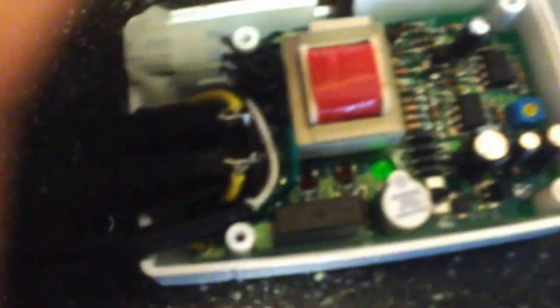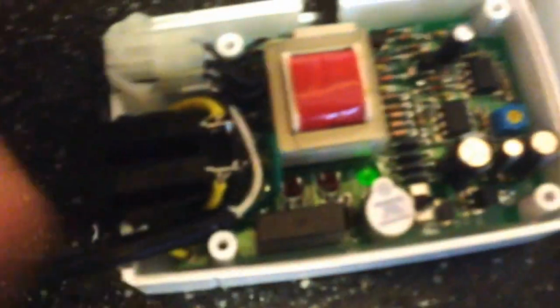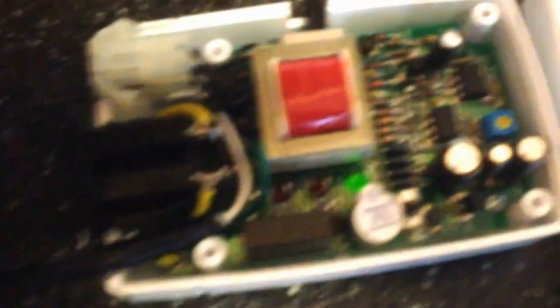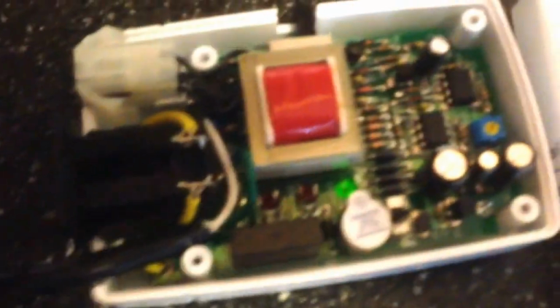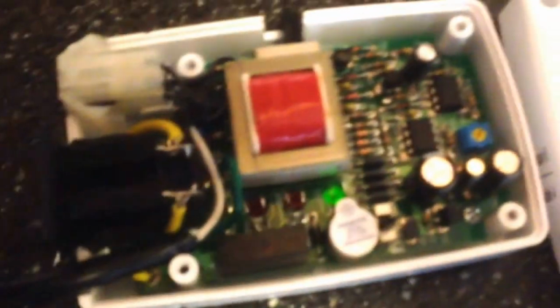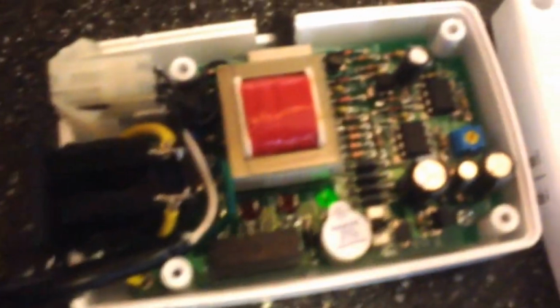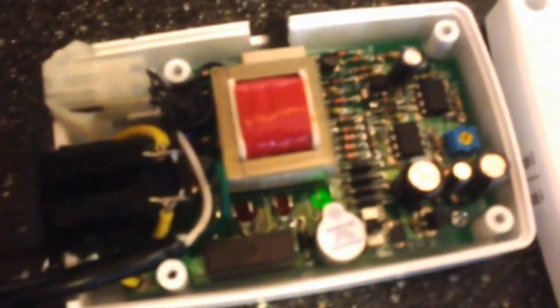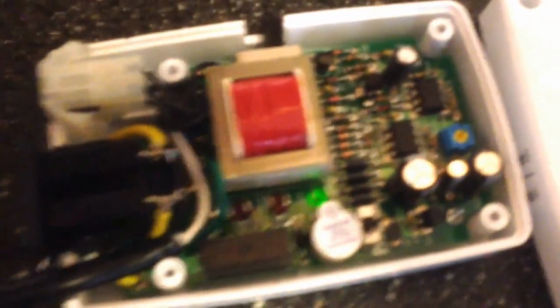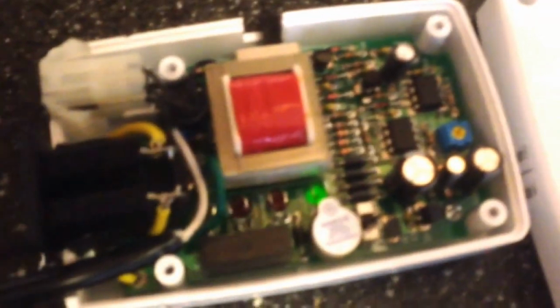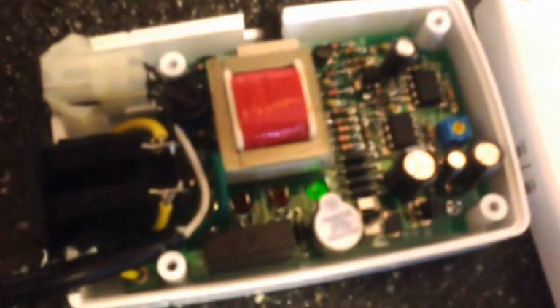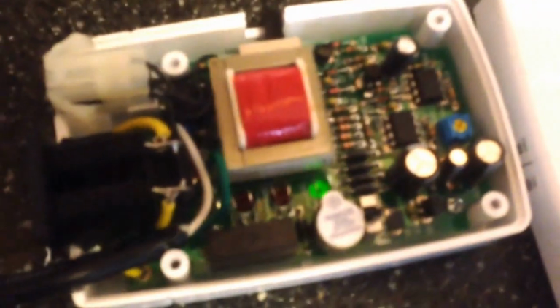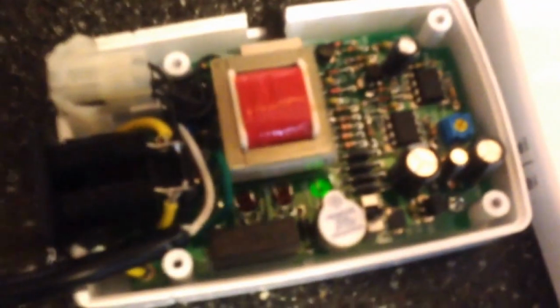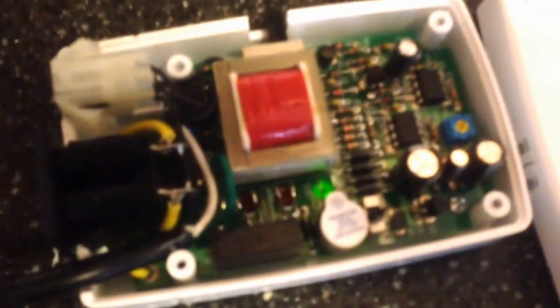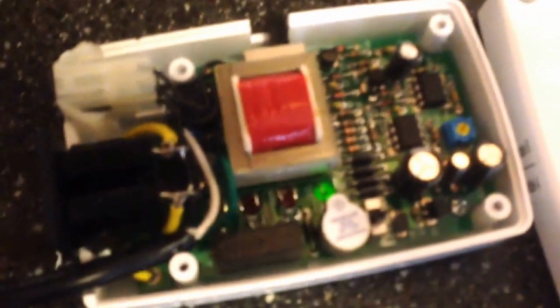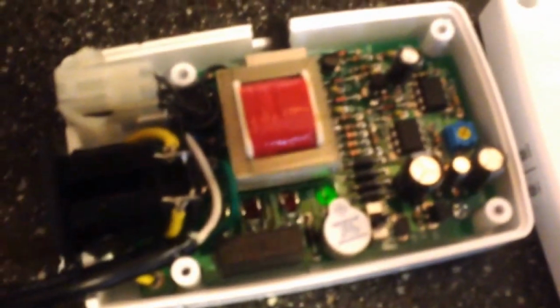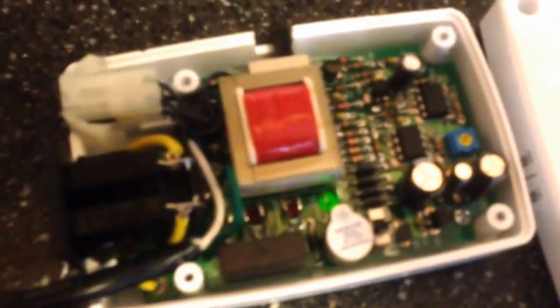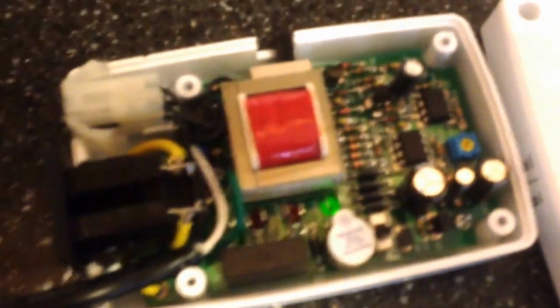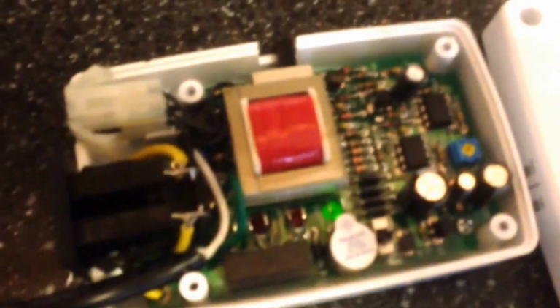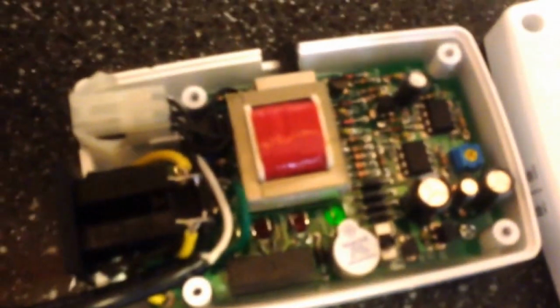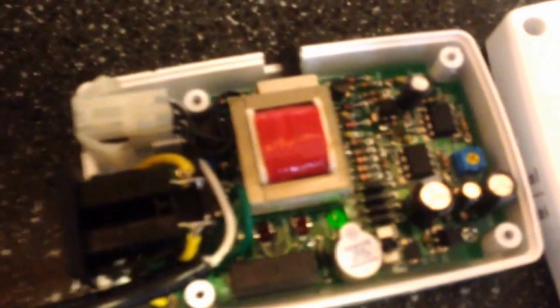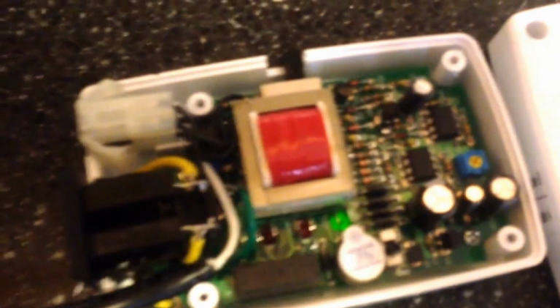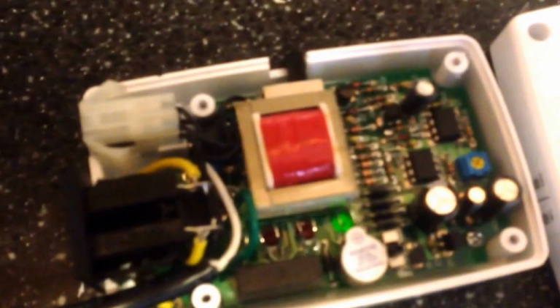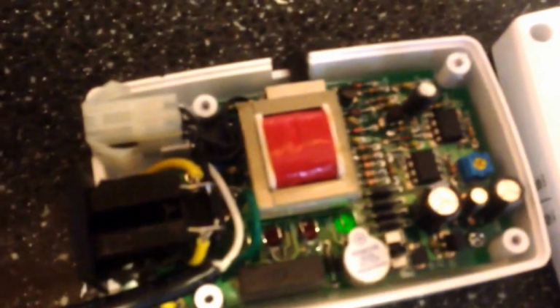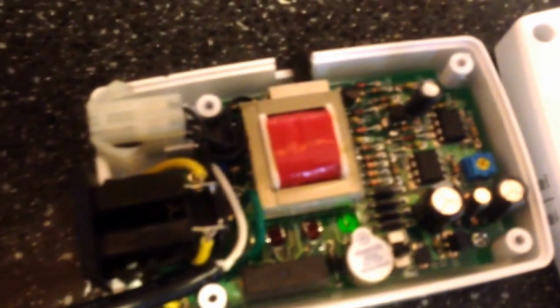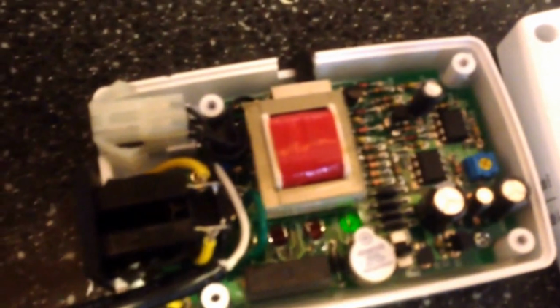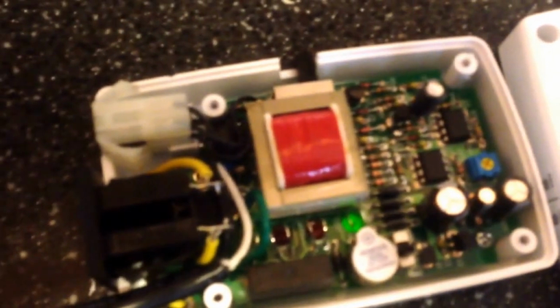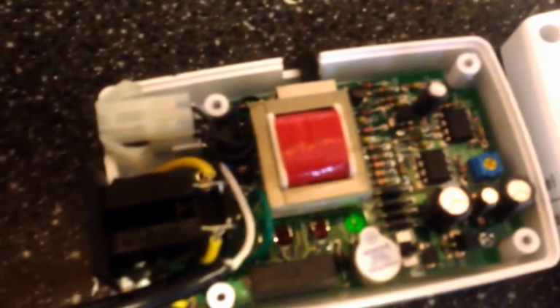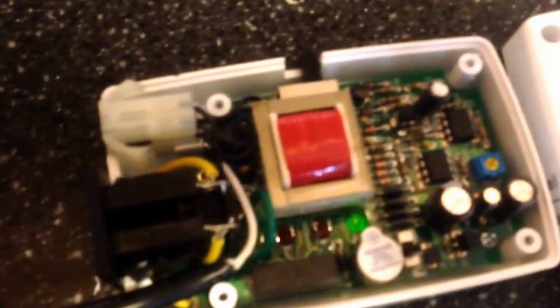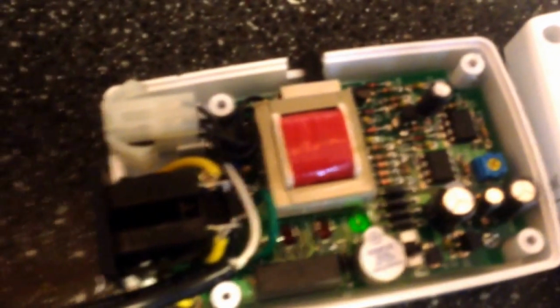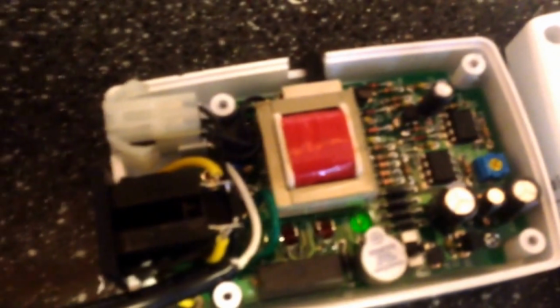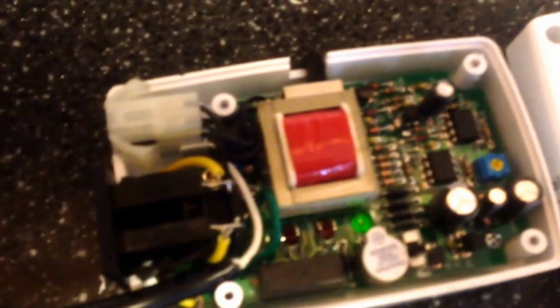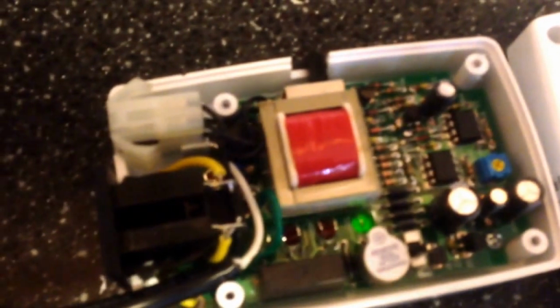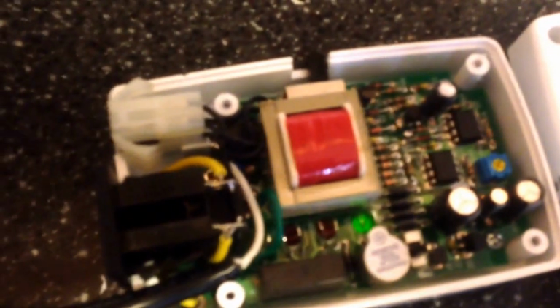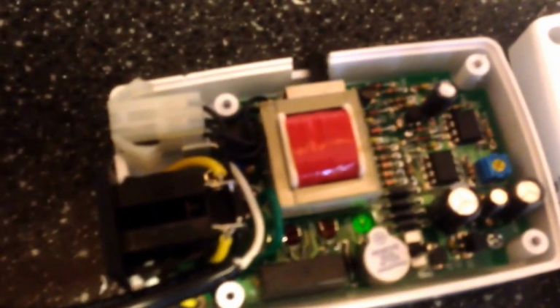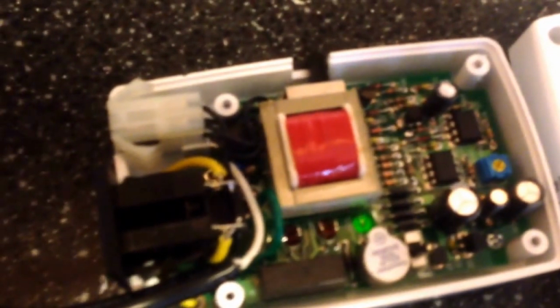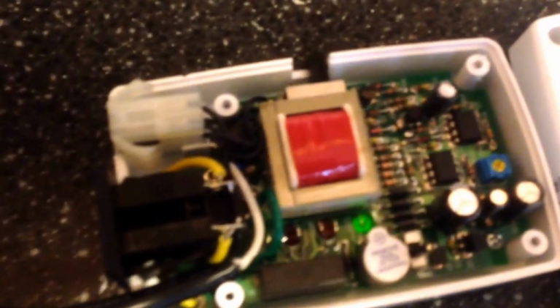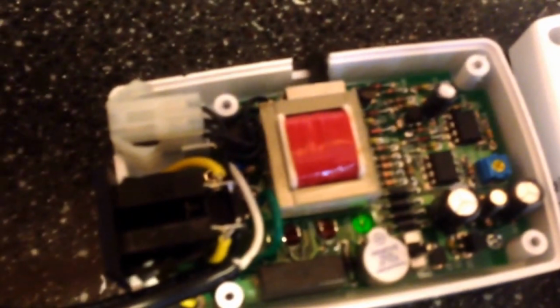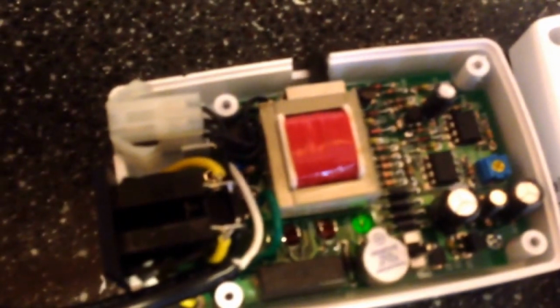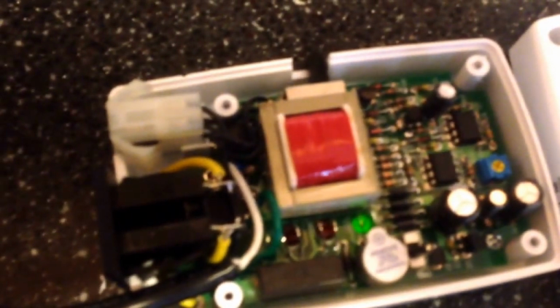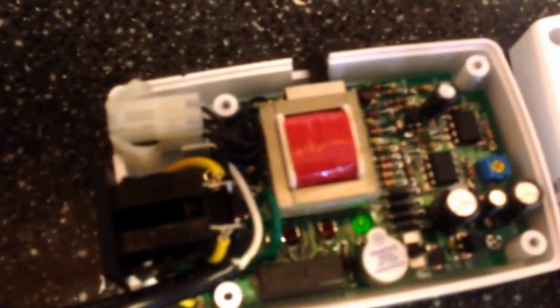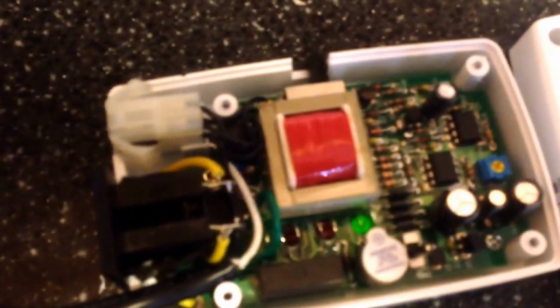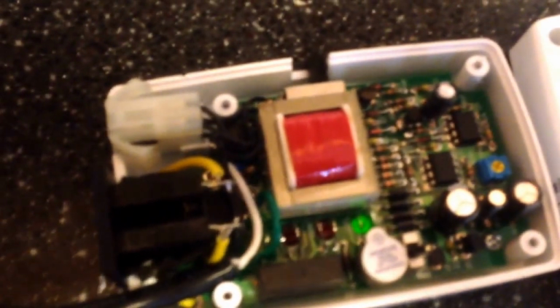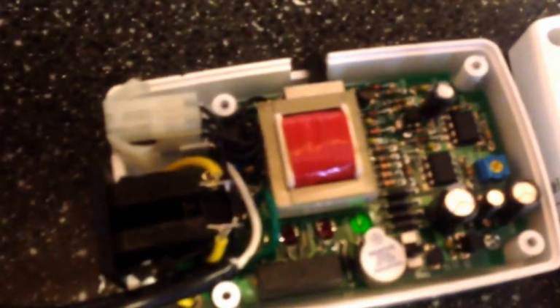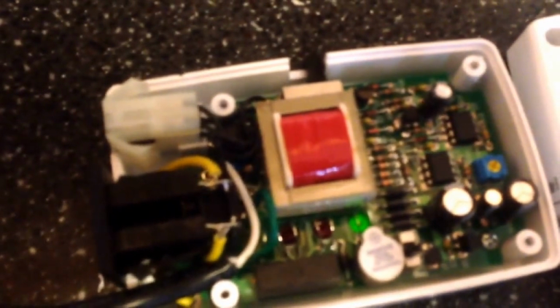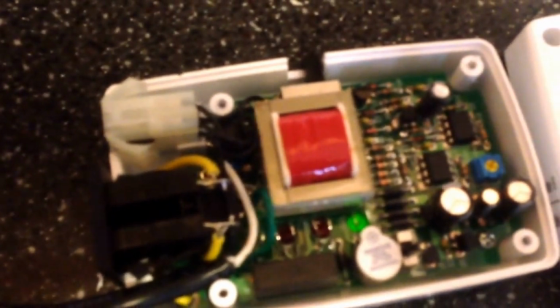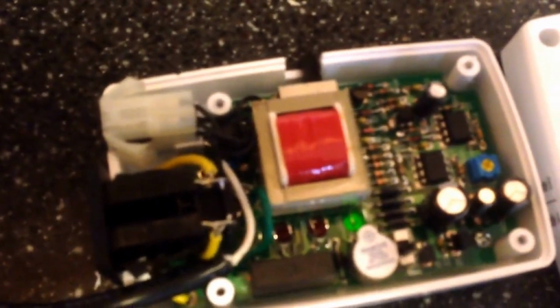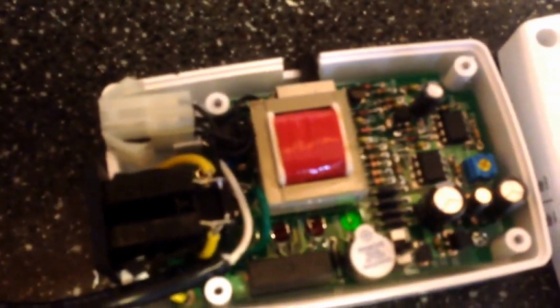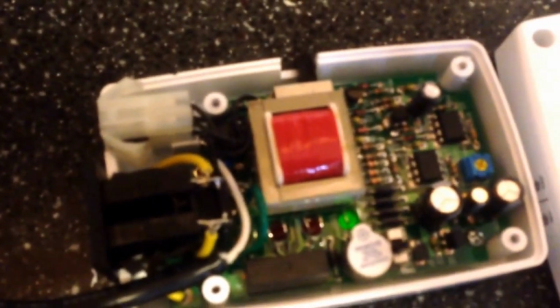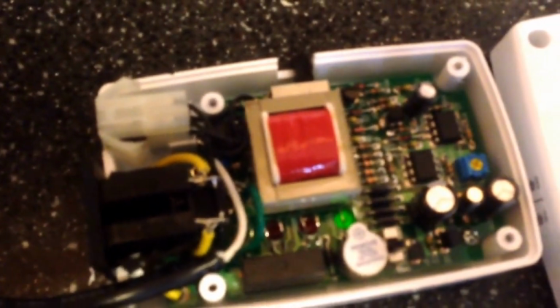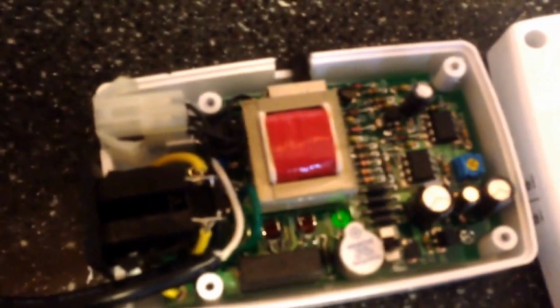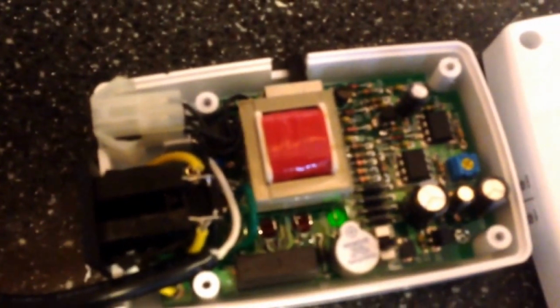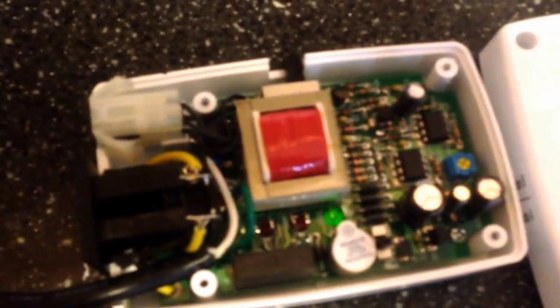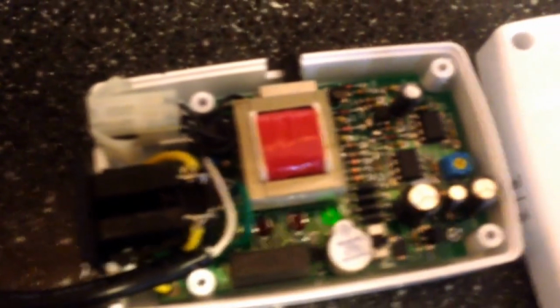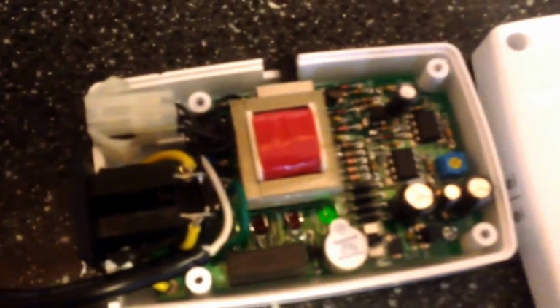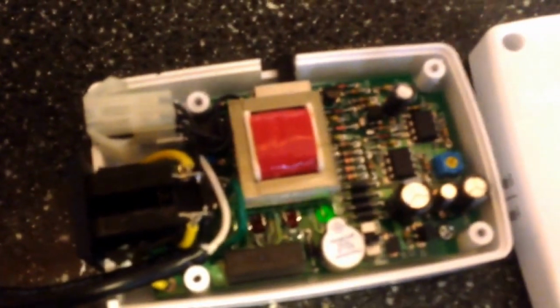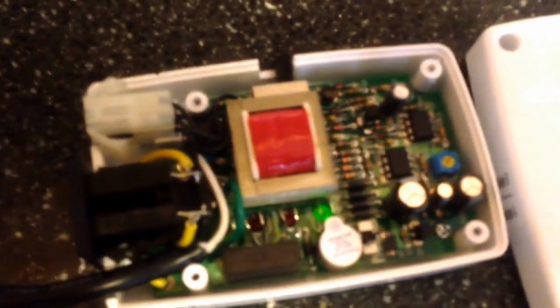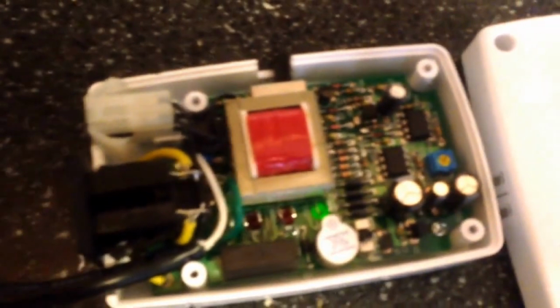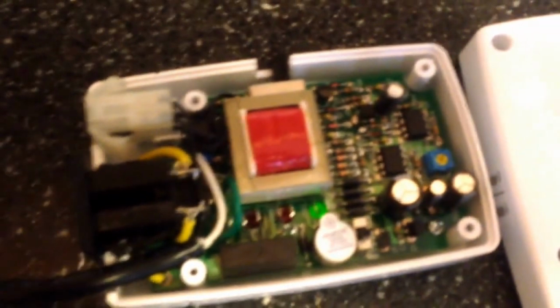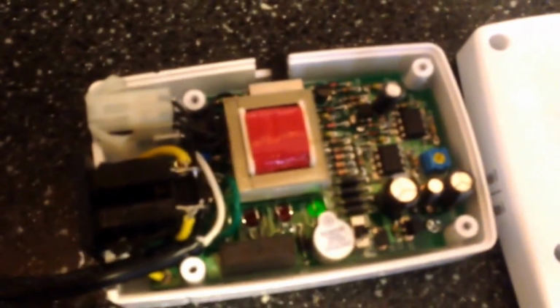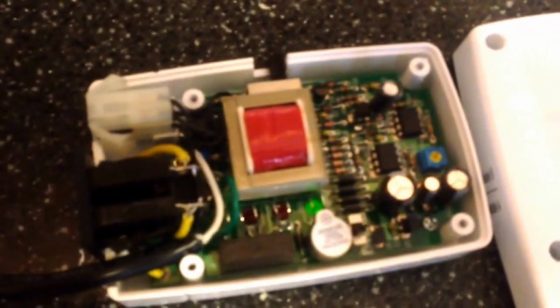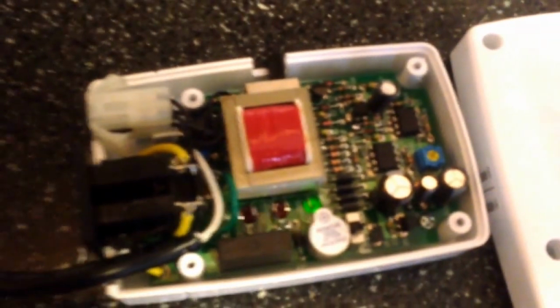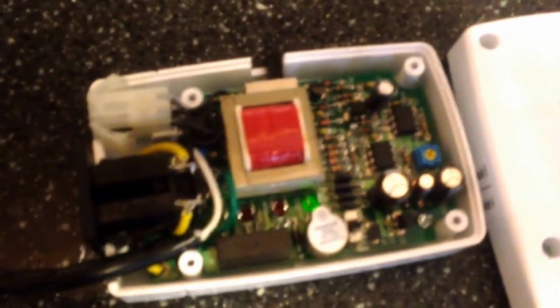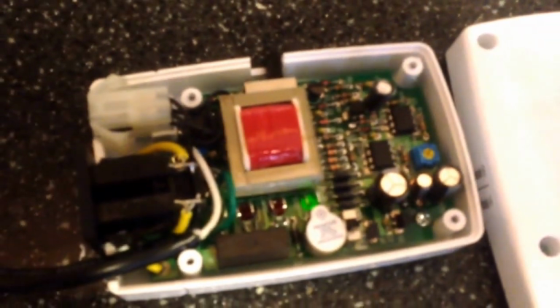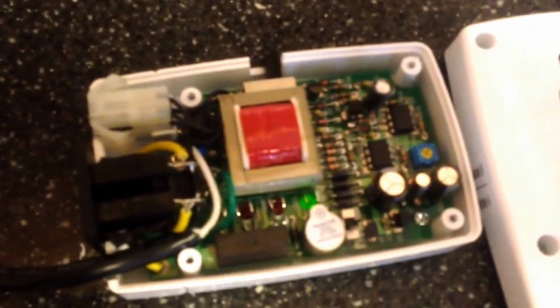Okay guys, I just wanted to show you about the adjustment for your top off pump. I appreciate everybody watching. Take care.